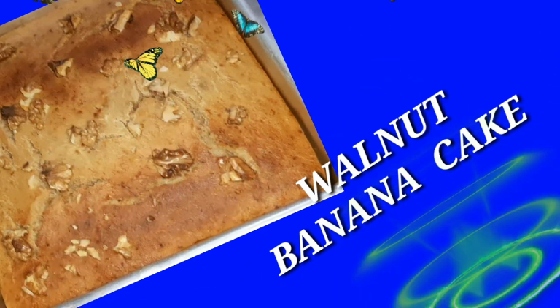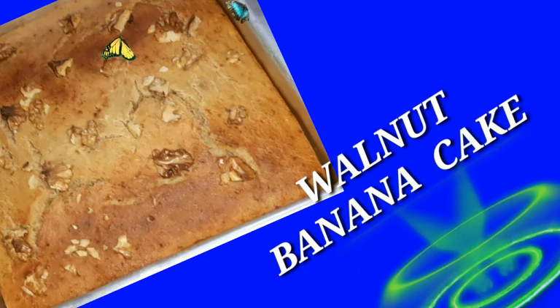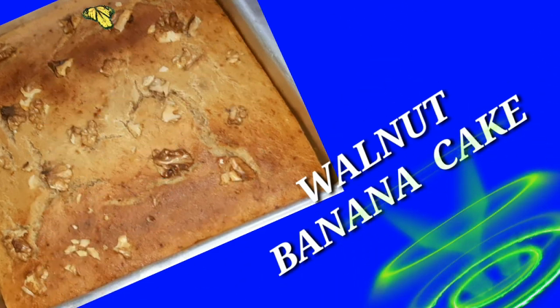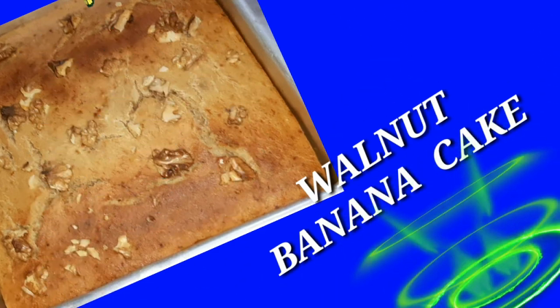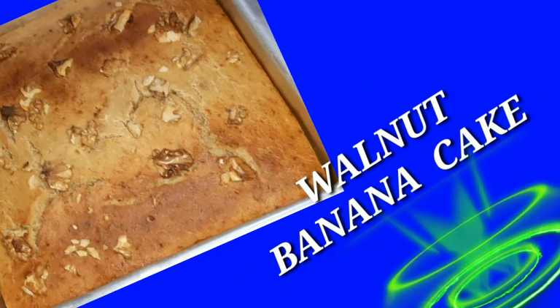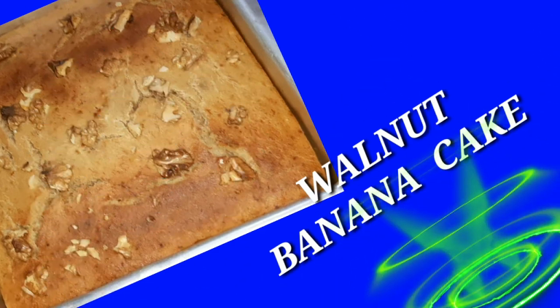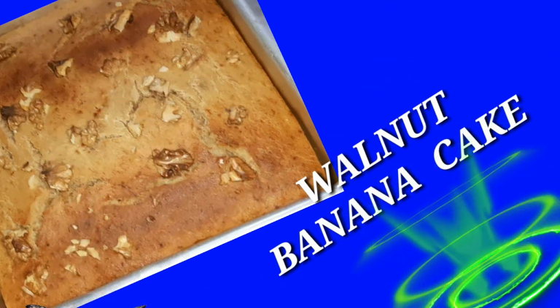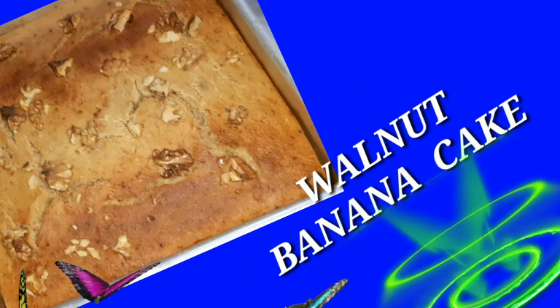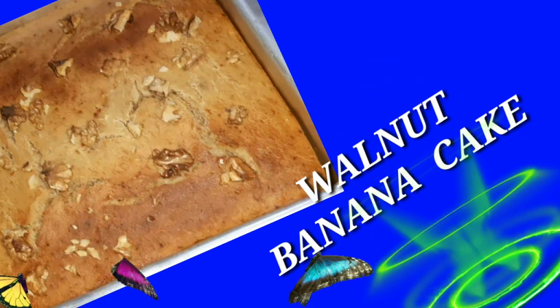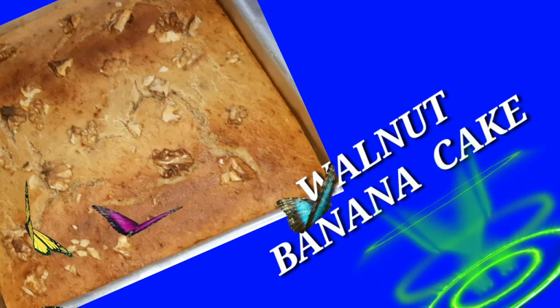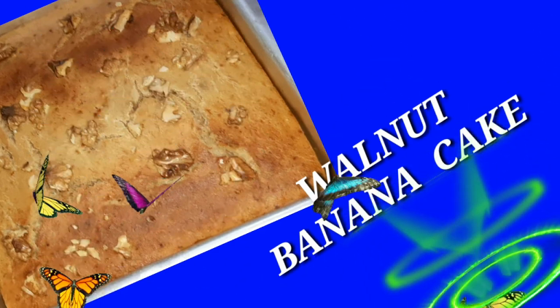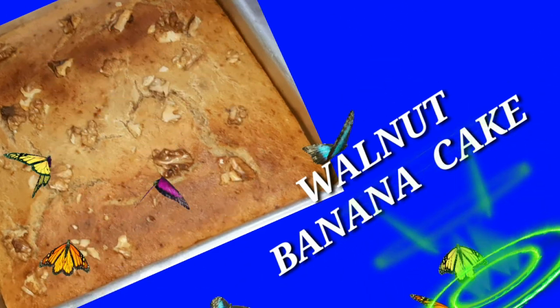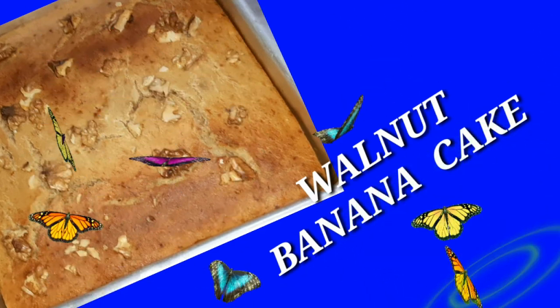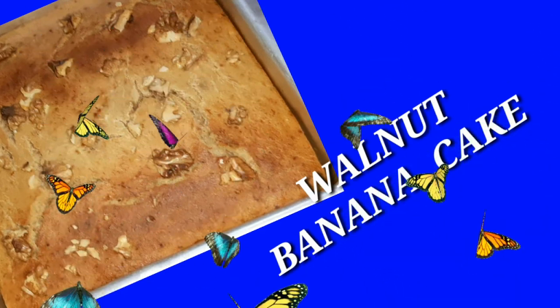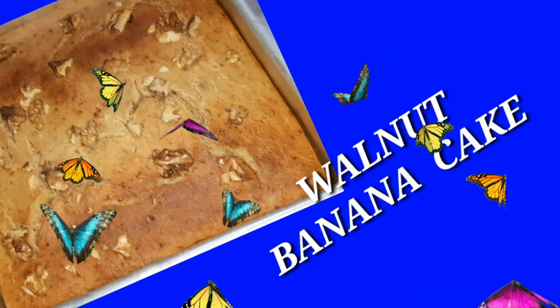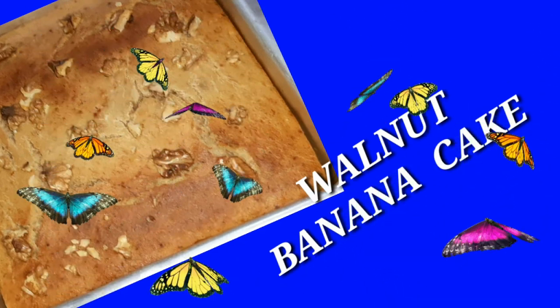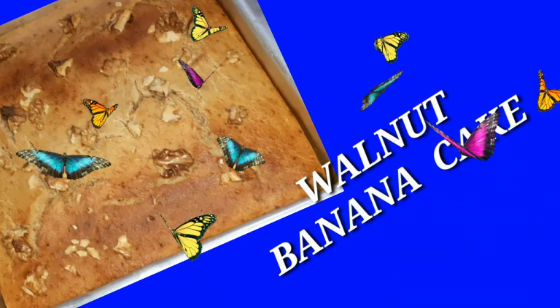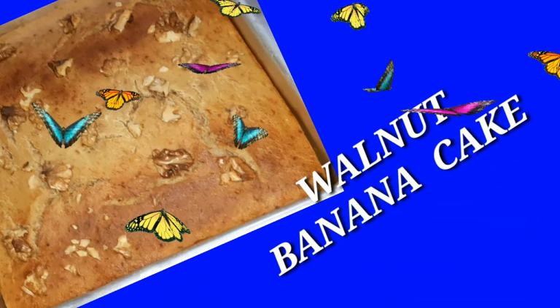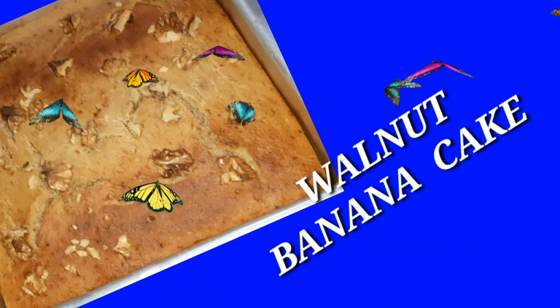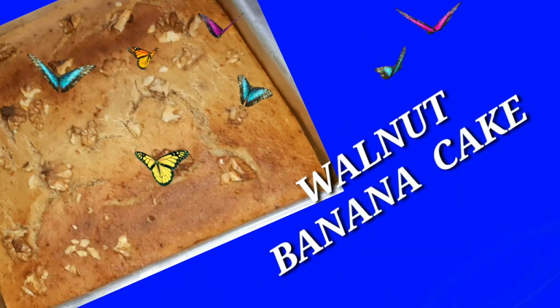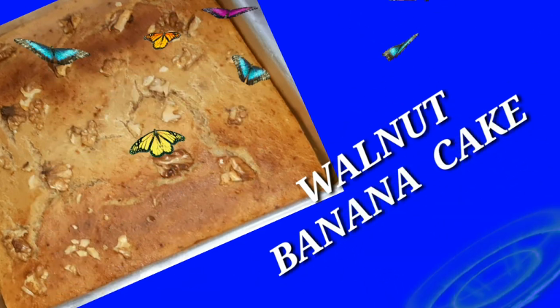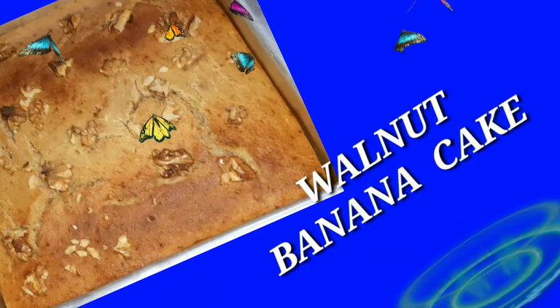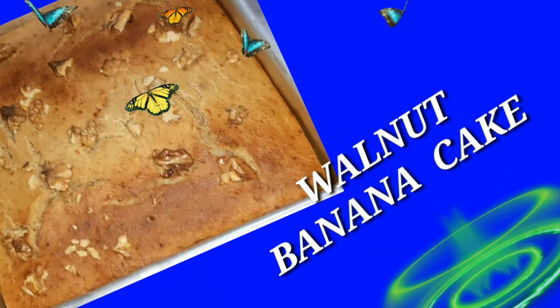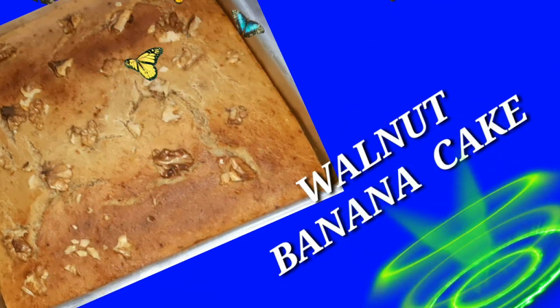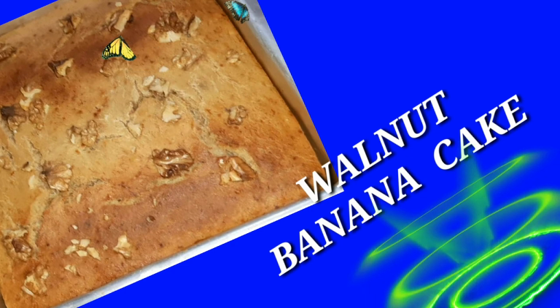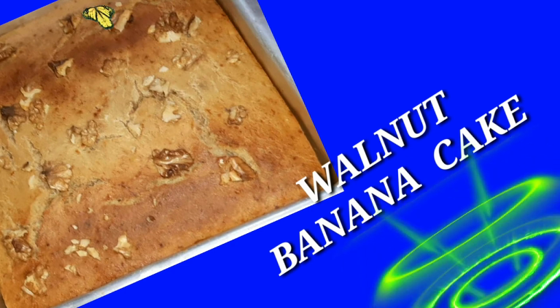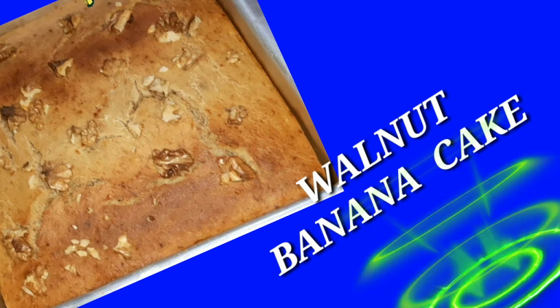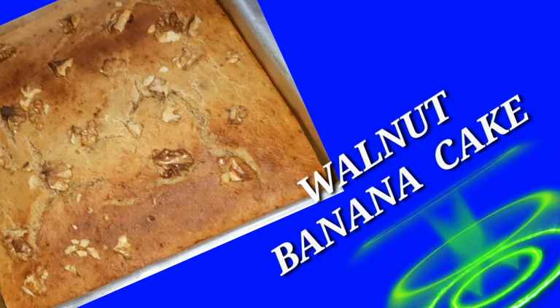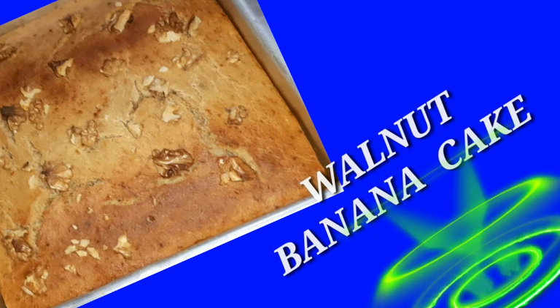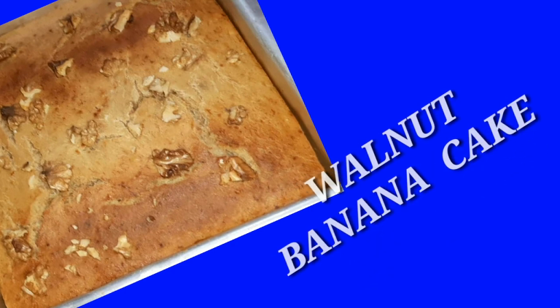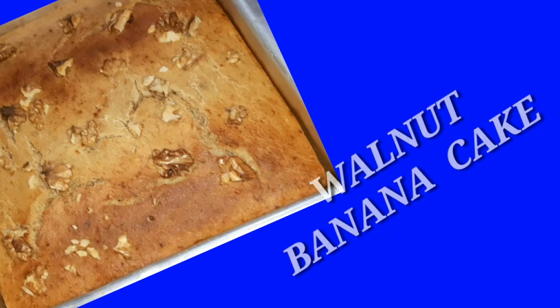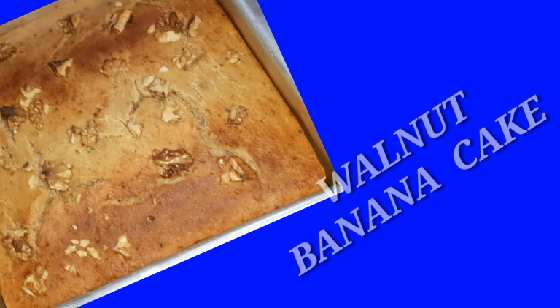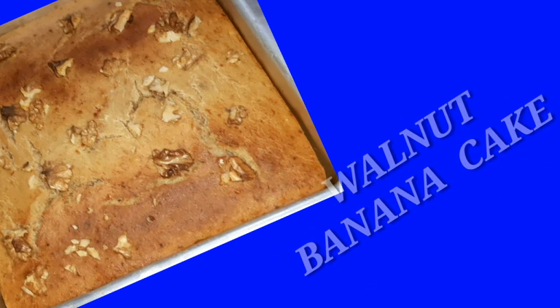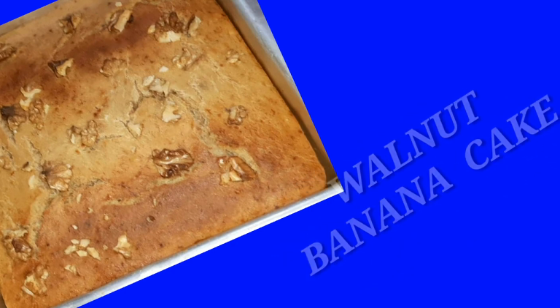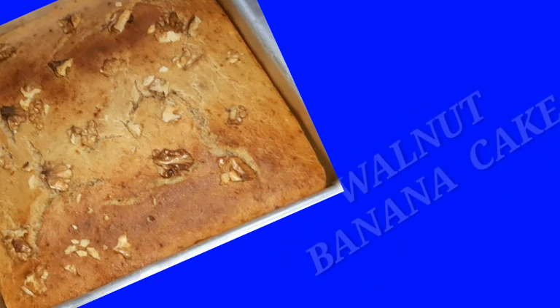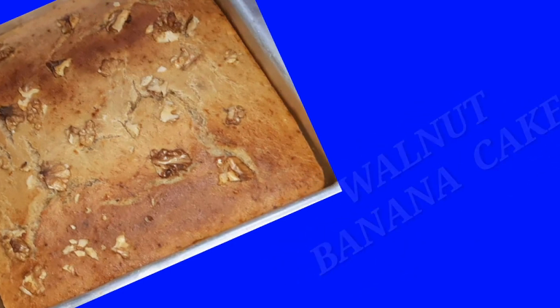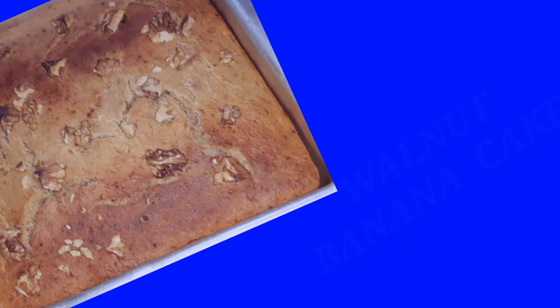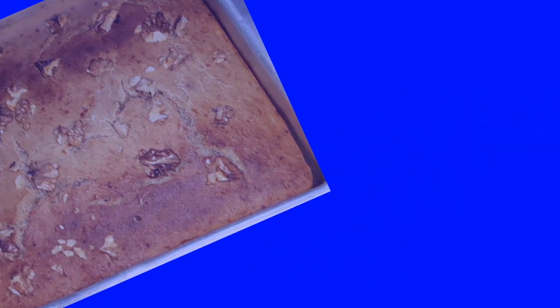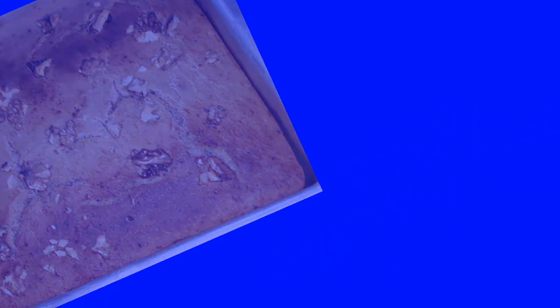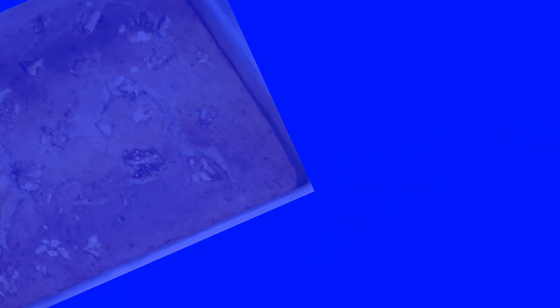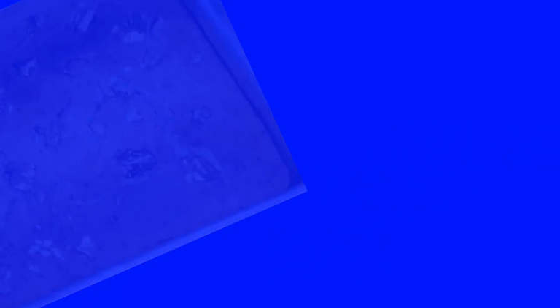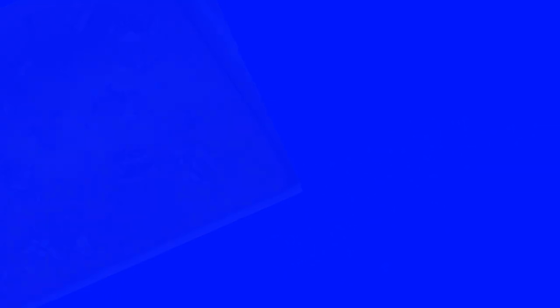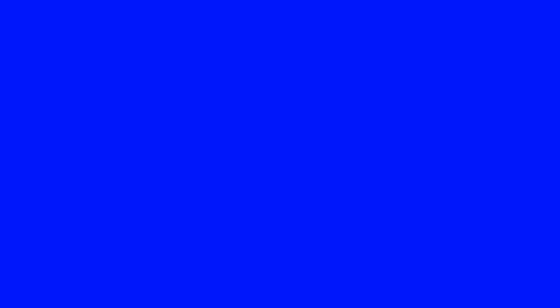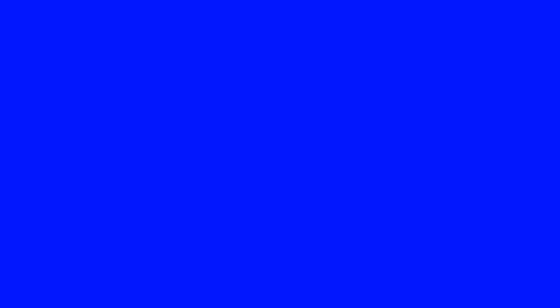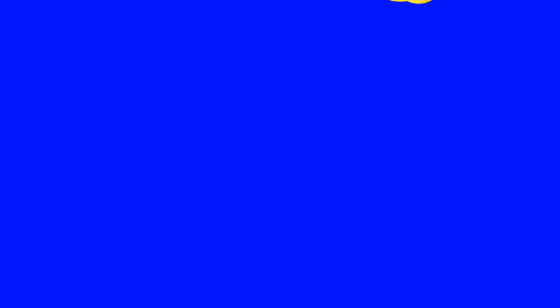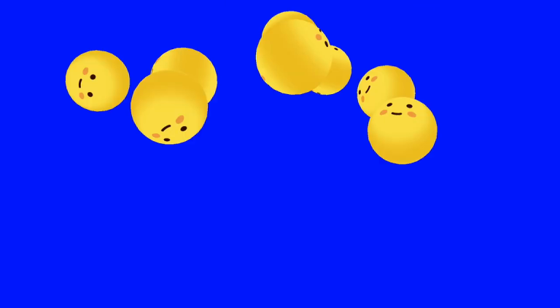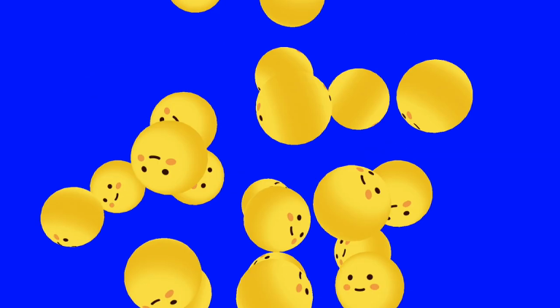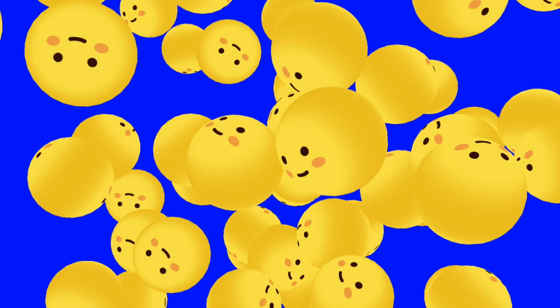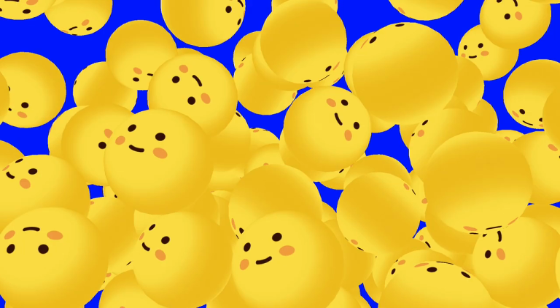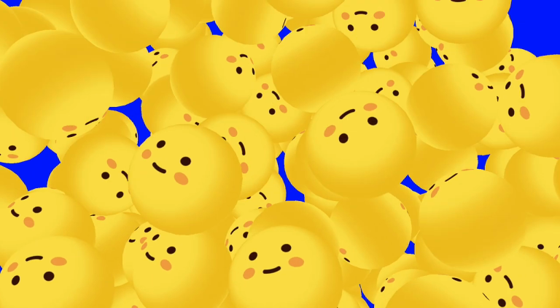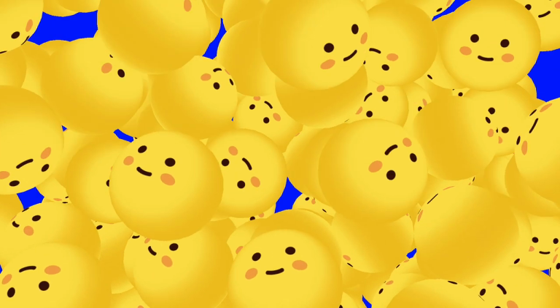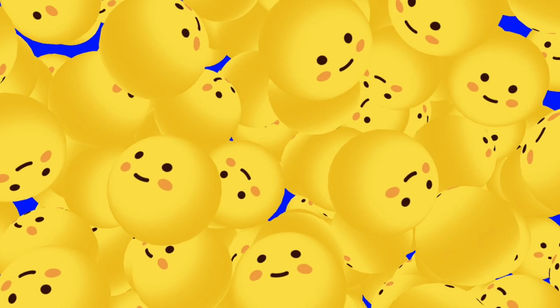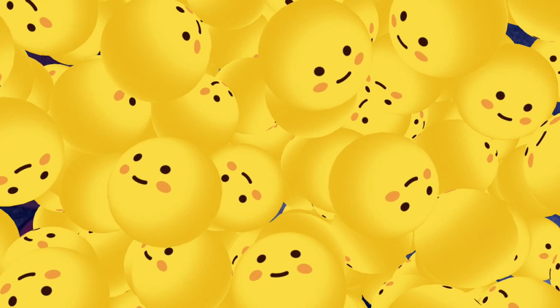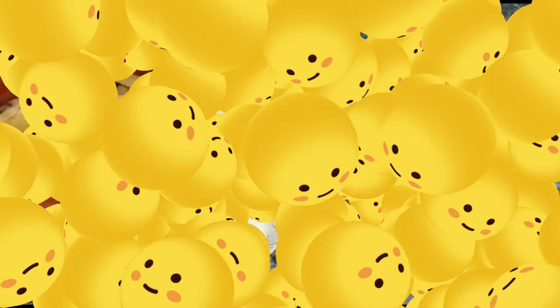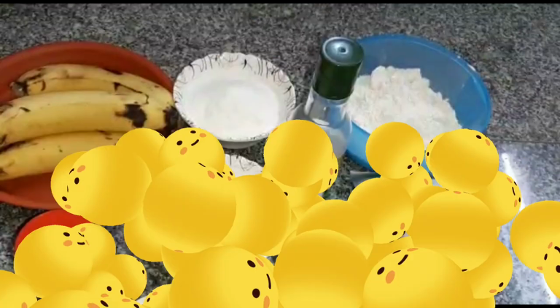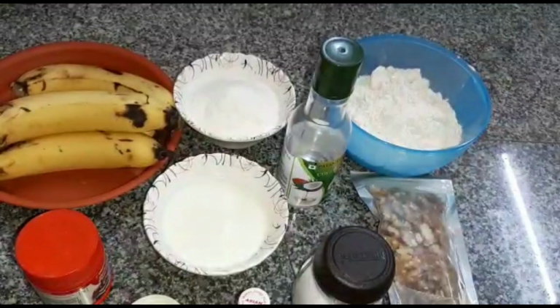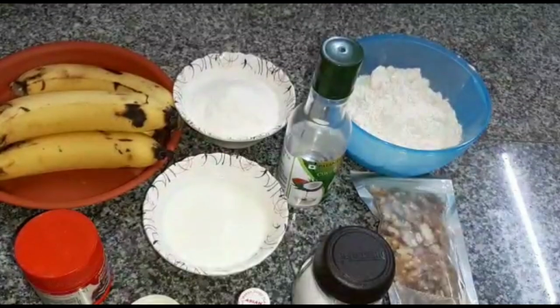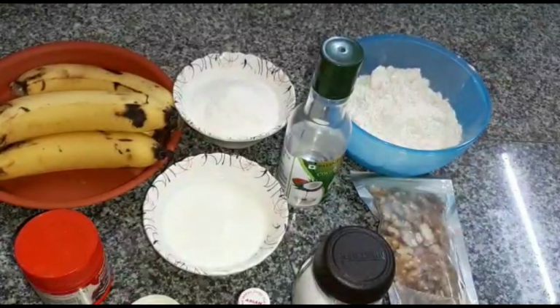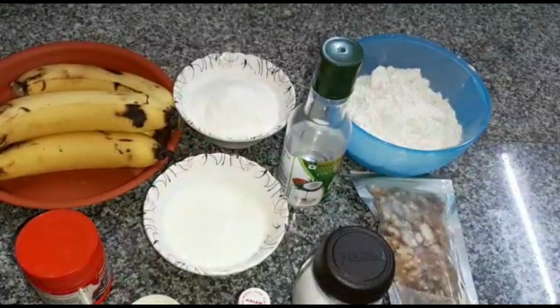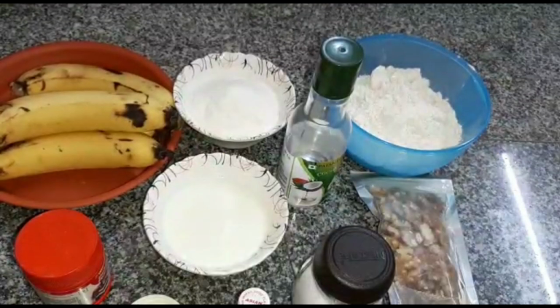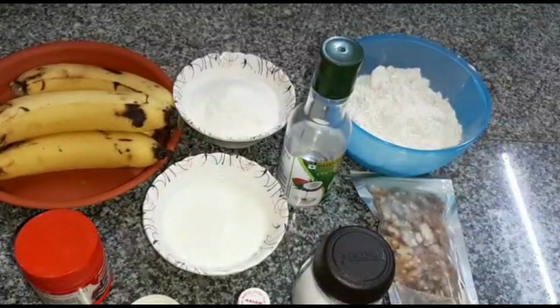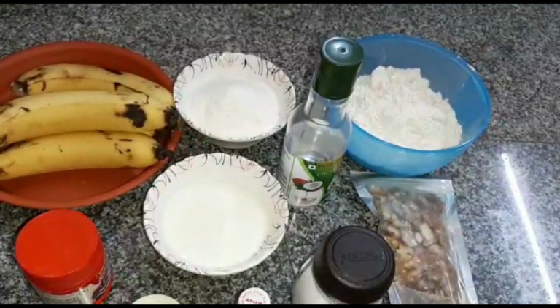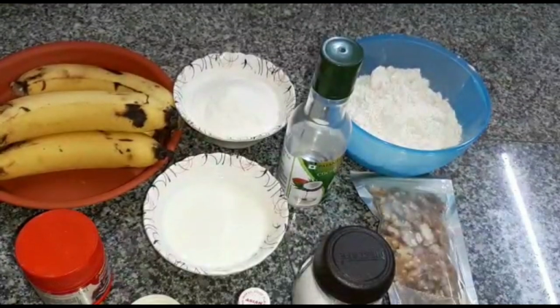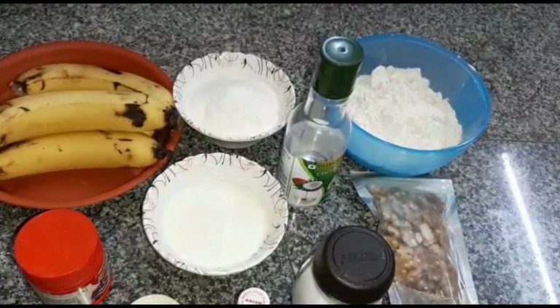Walnut banana cake is very yummy. Let's try this walnut banana cake.